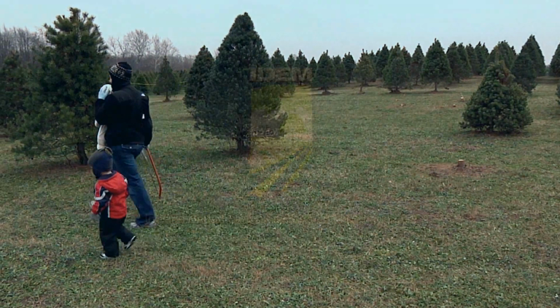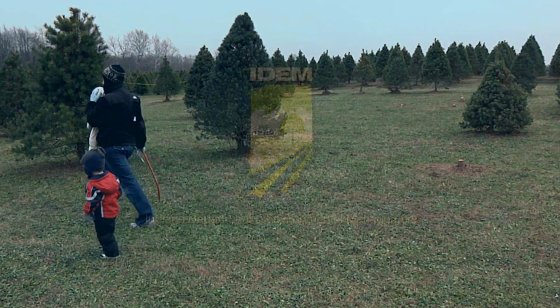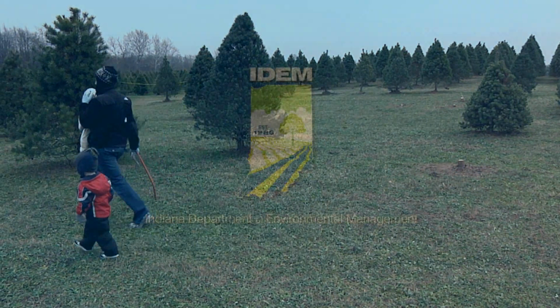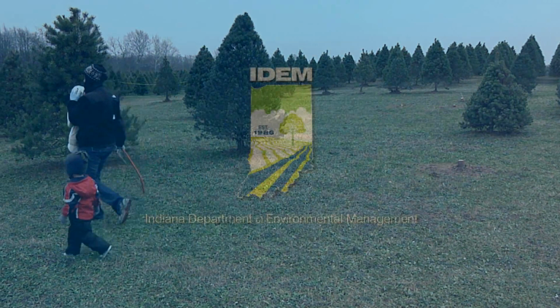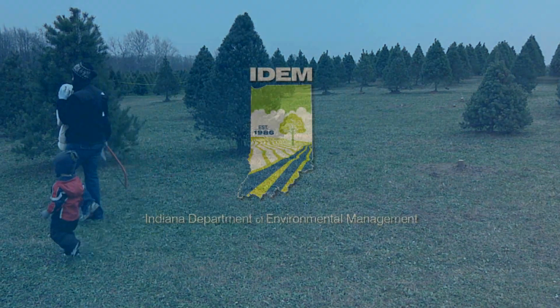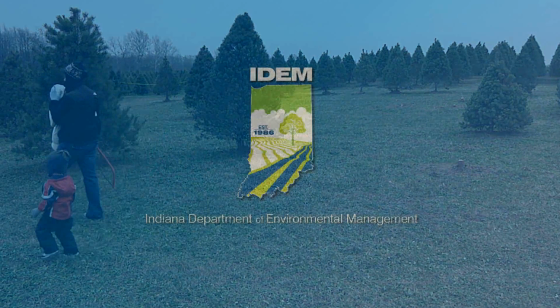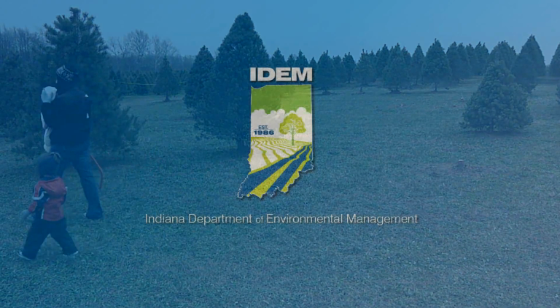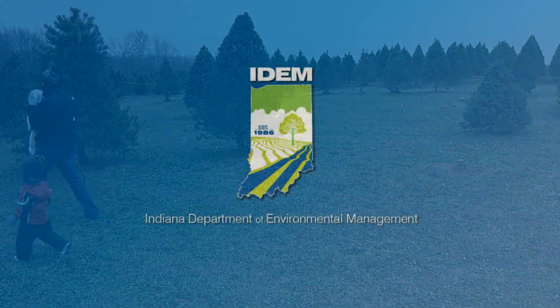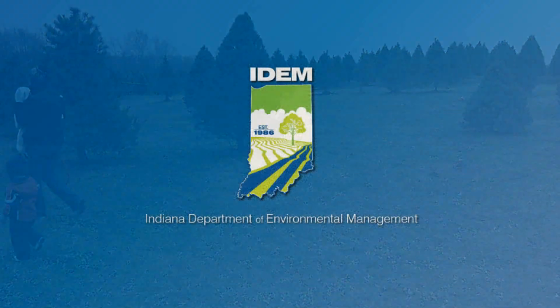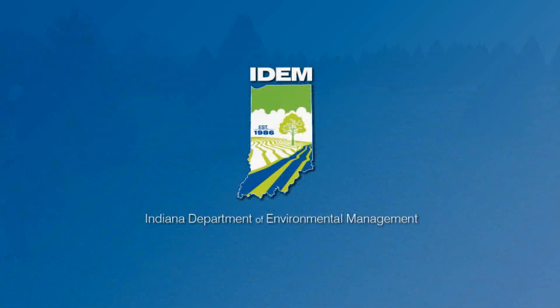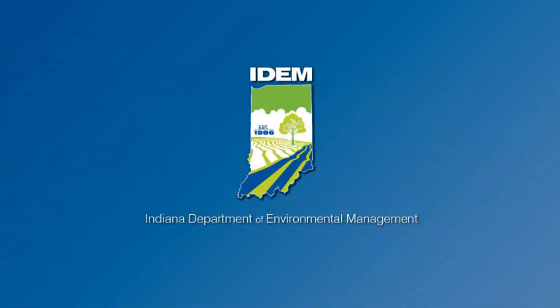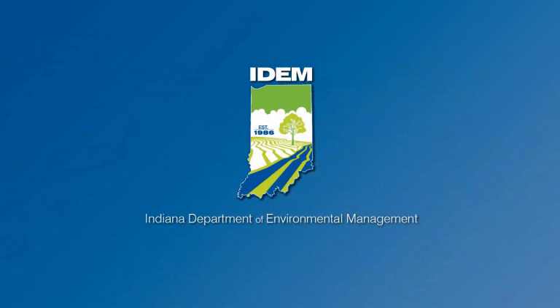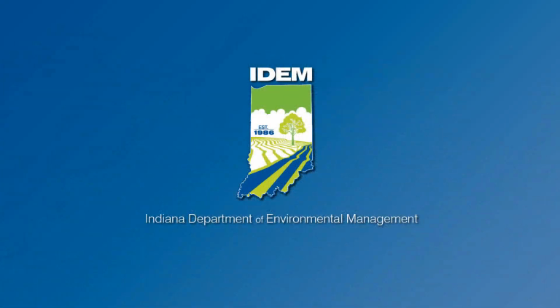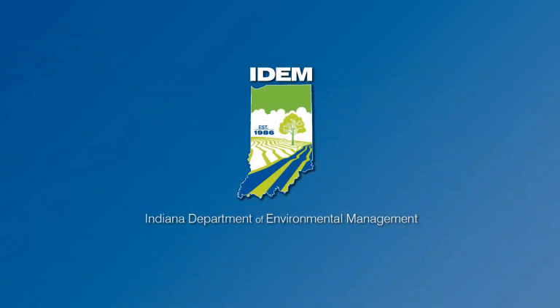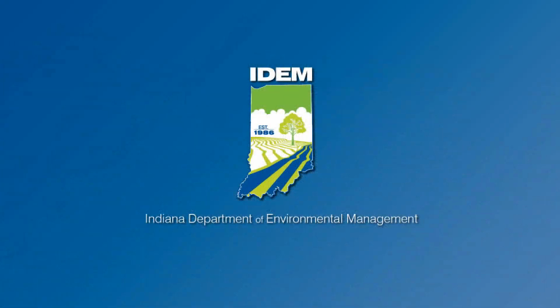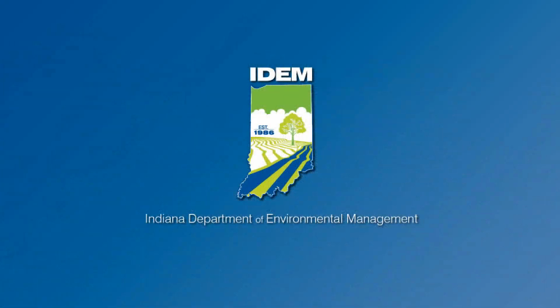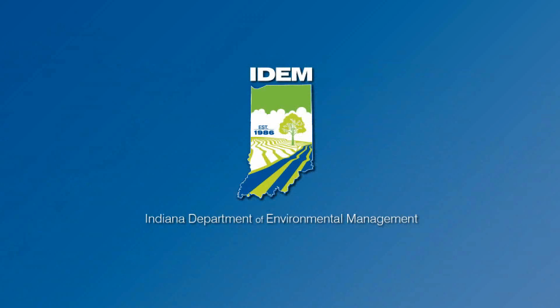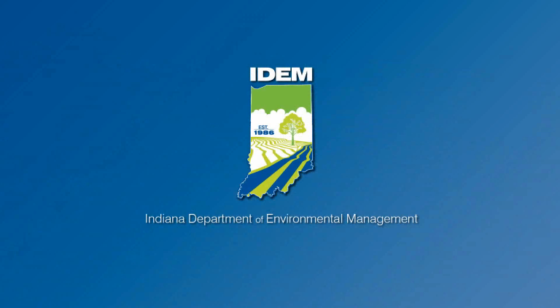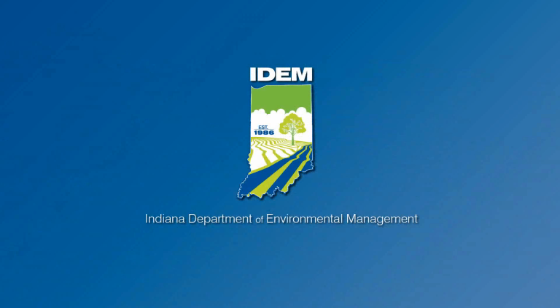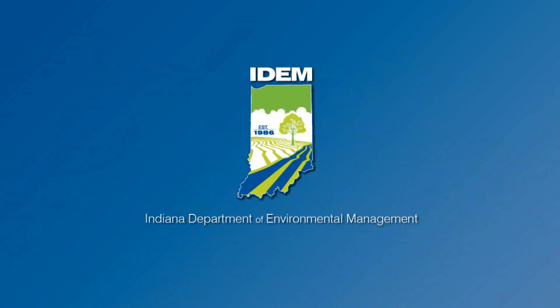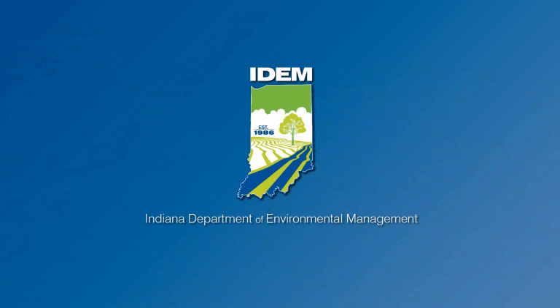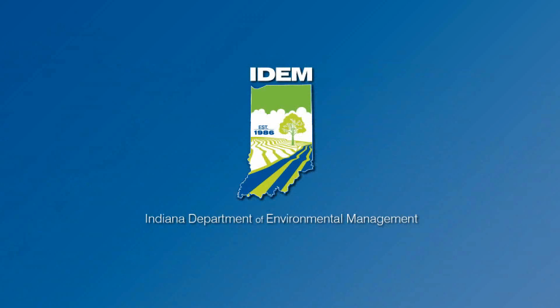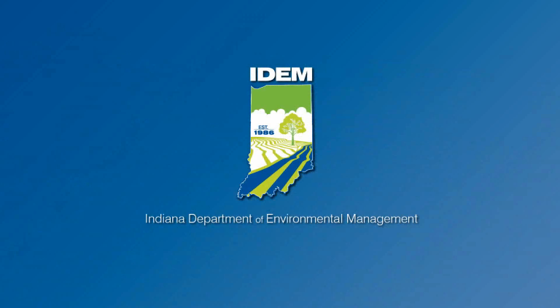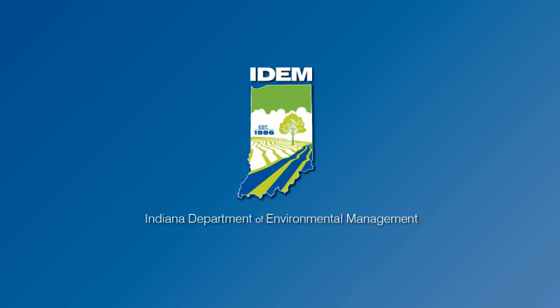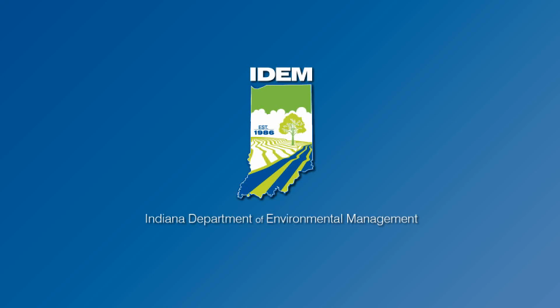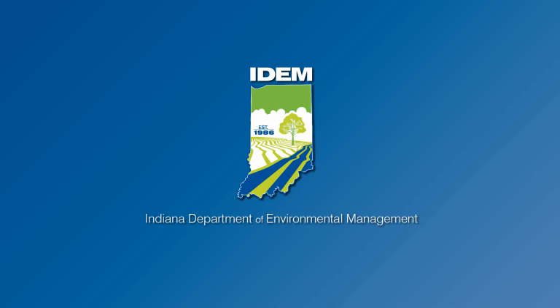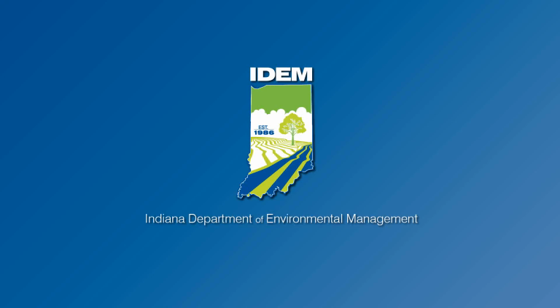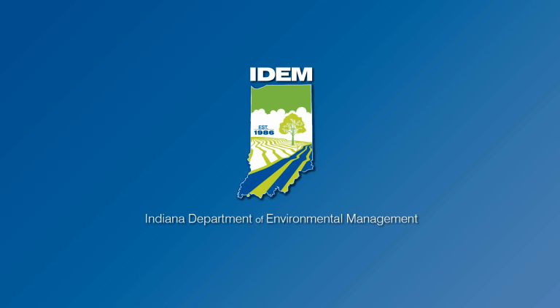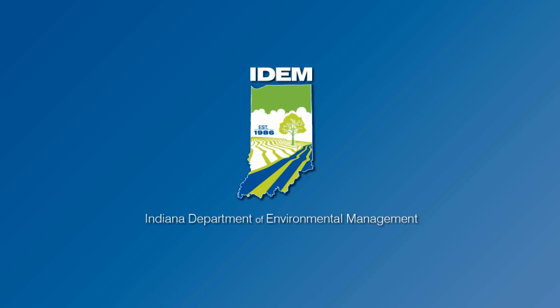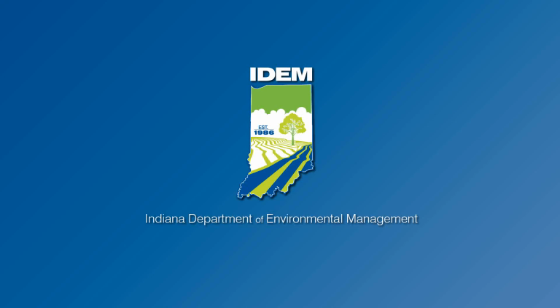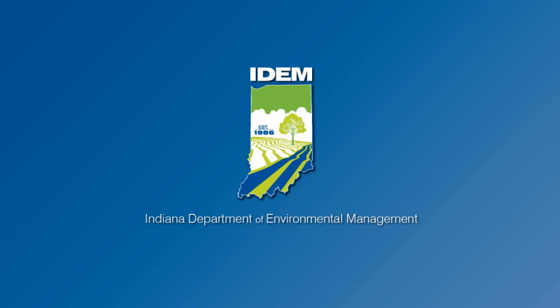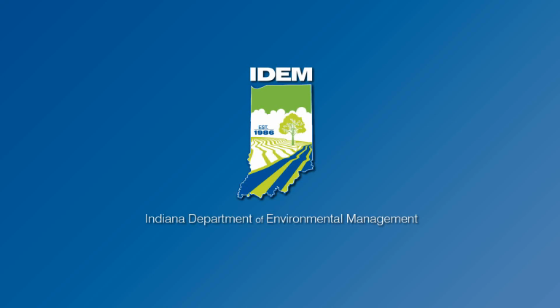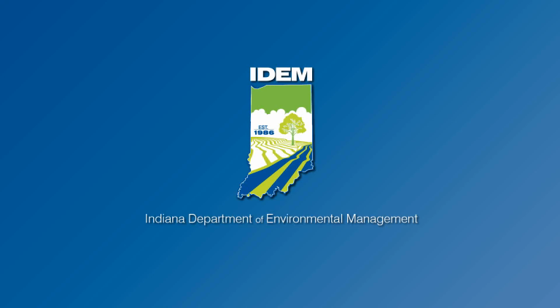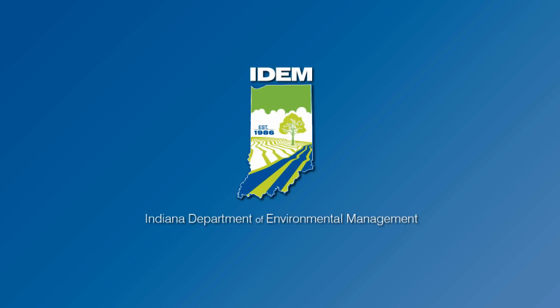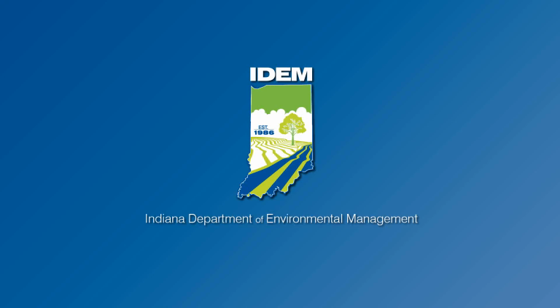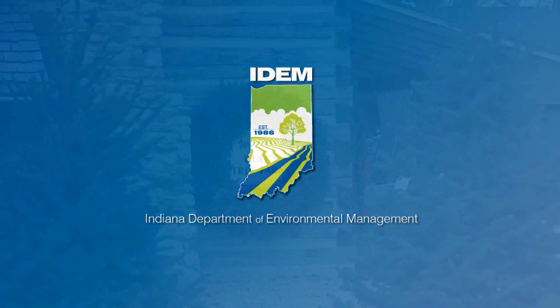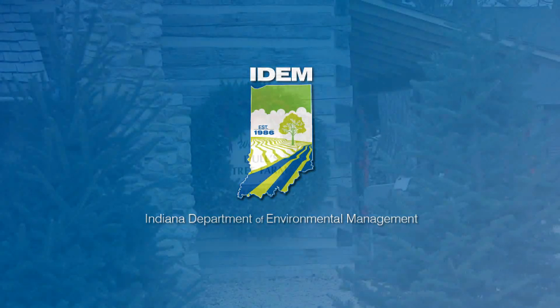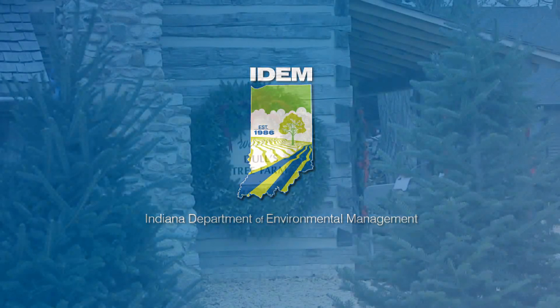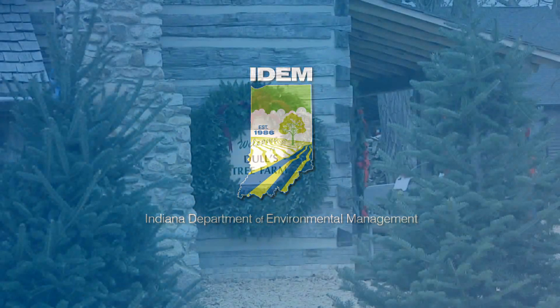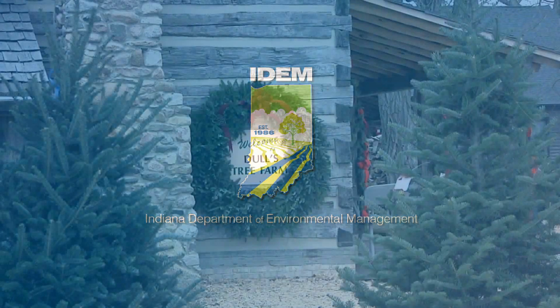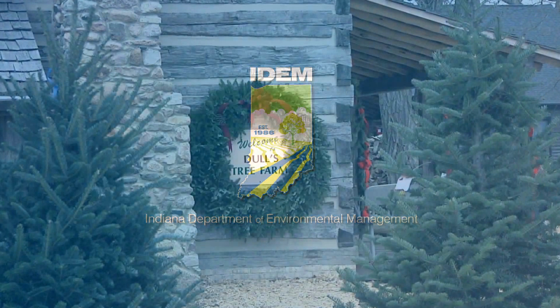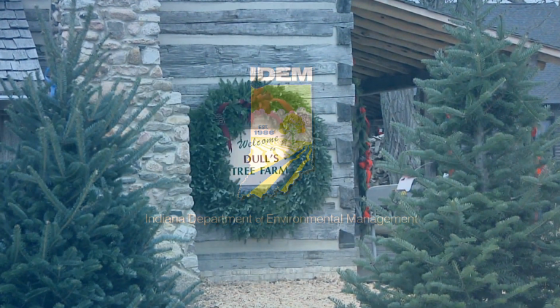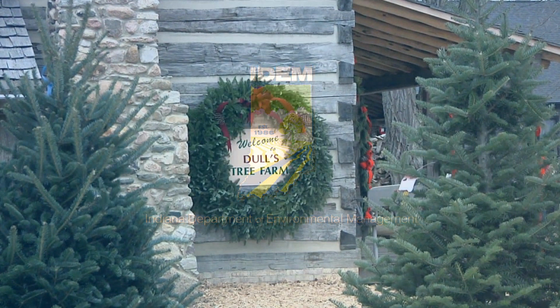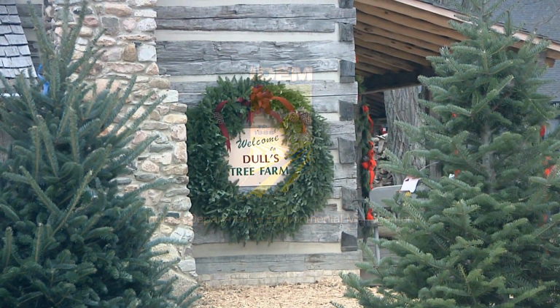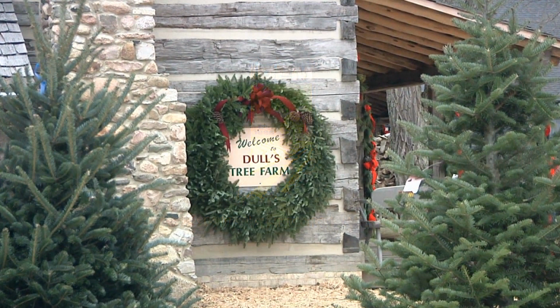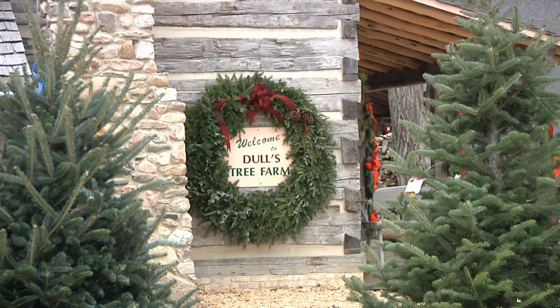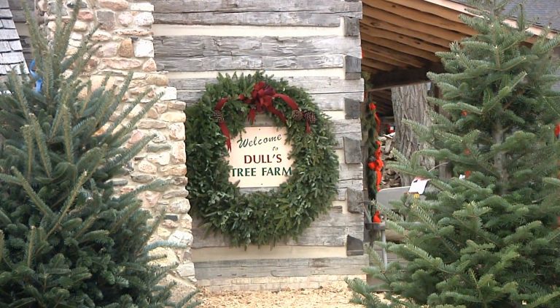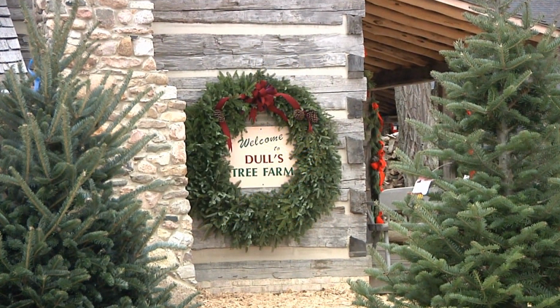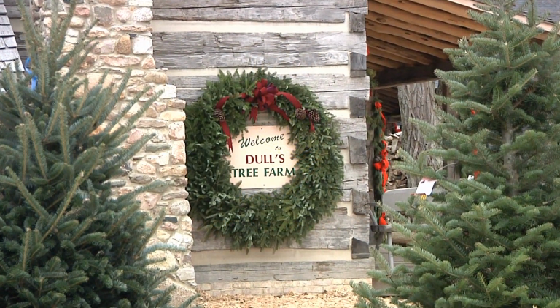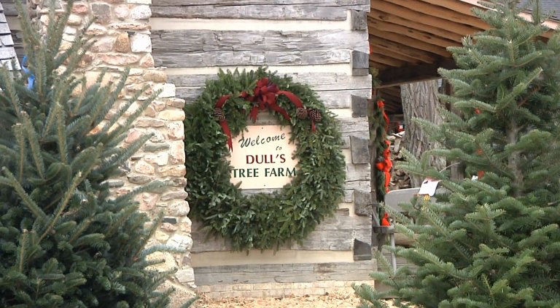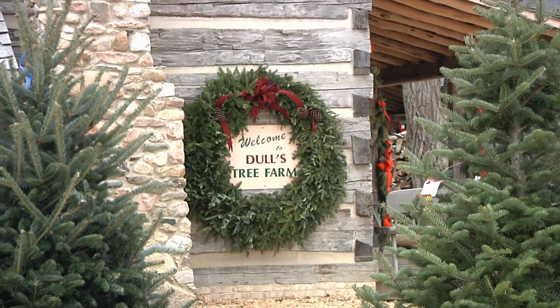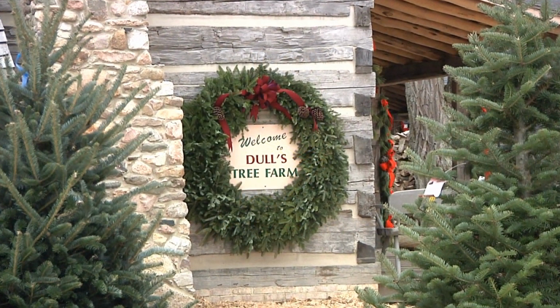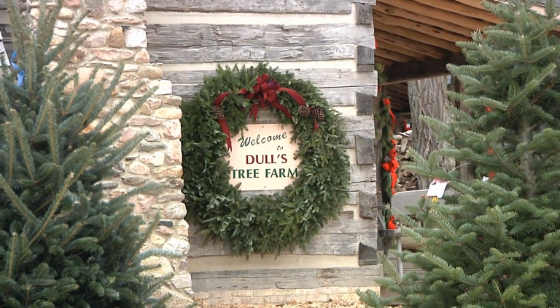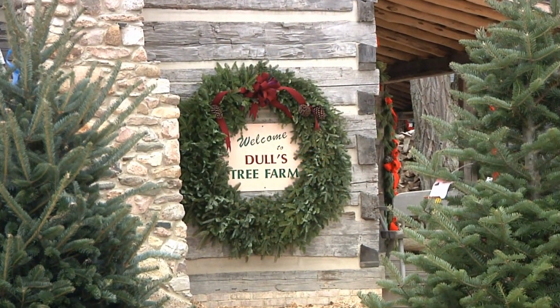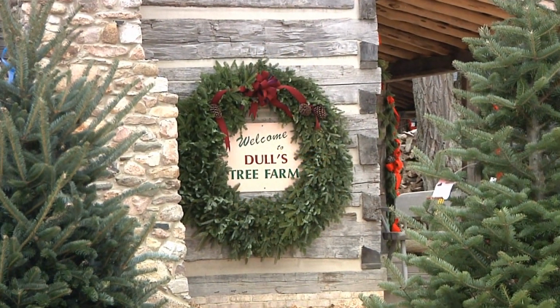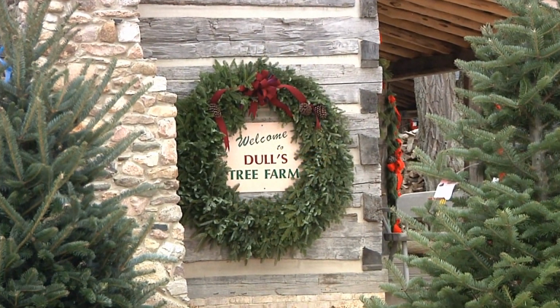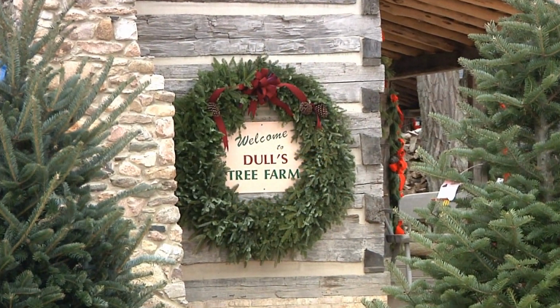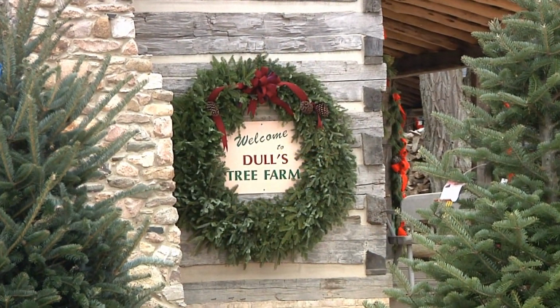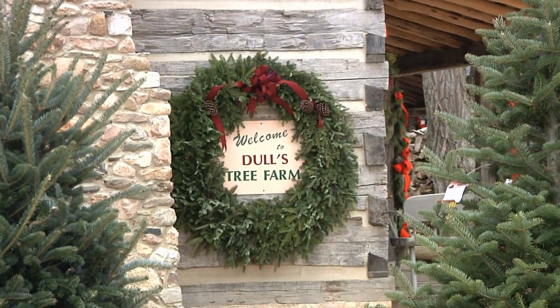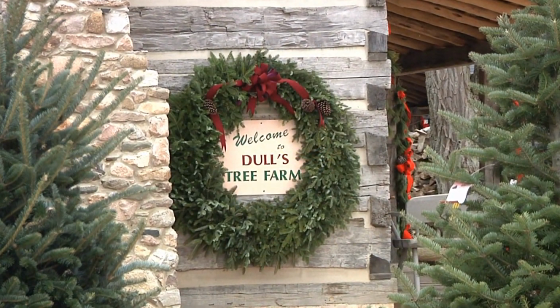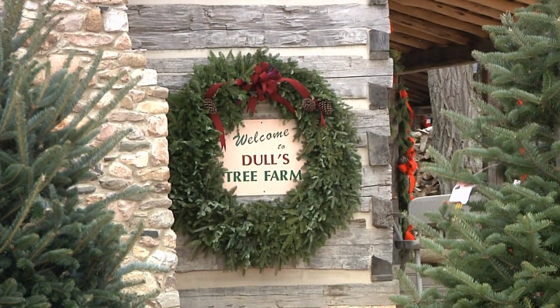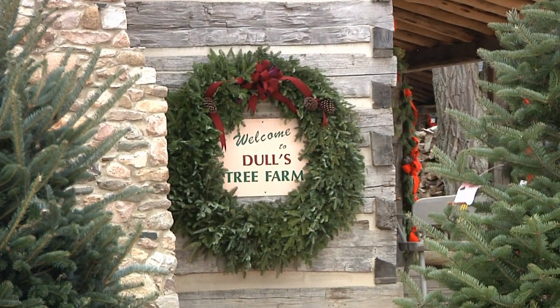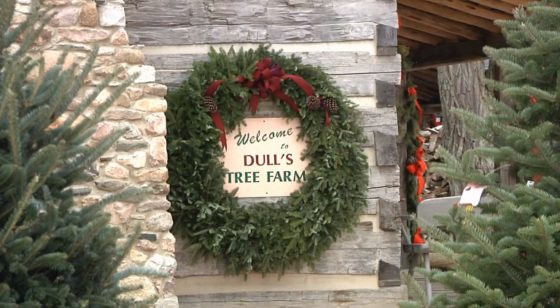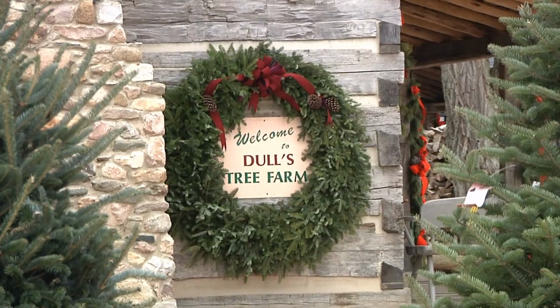This video was made by the Indiana Department of Environmental Management. IDEM would like to thank Dull's Tree Farm for their assistance in making this video.